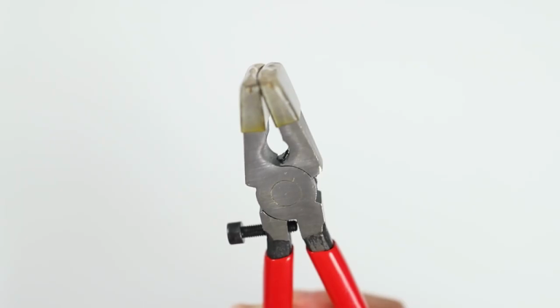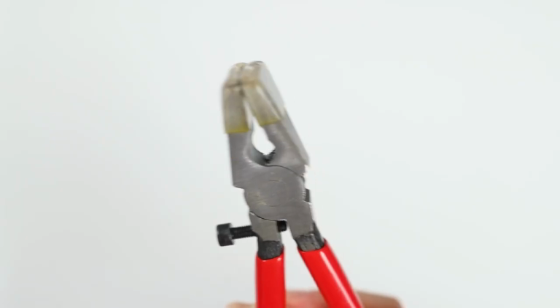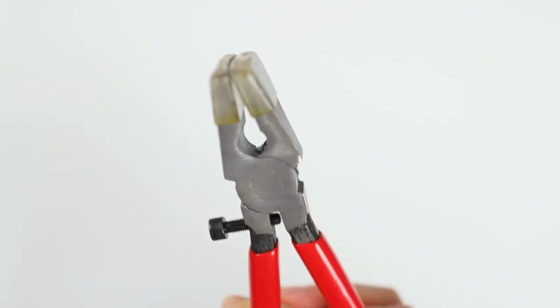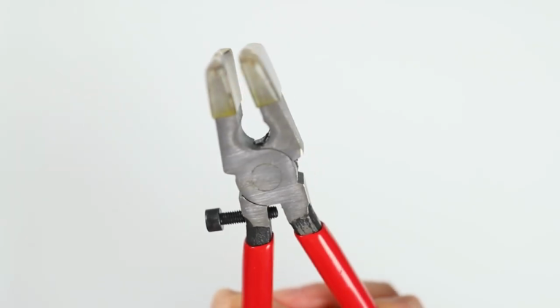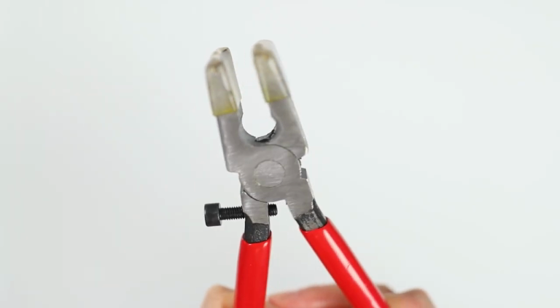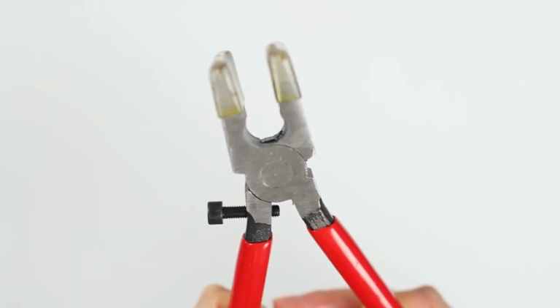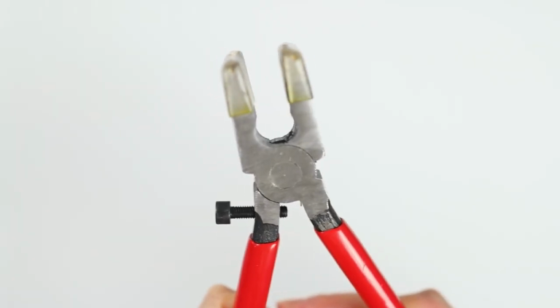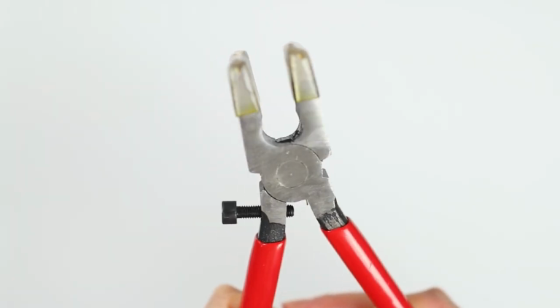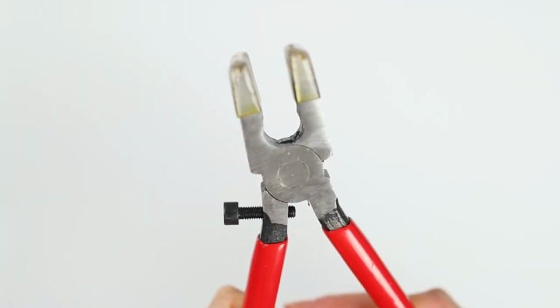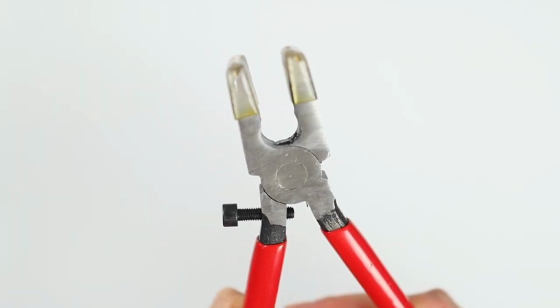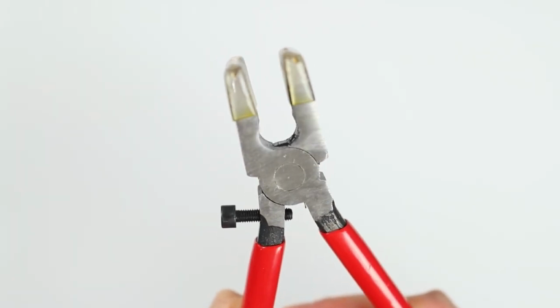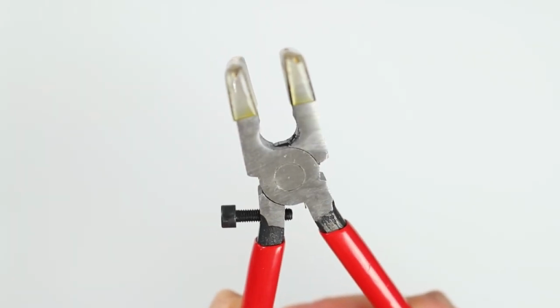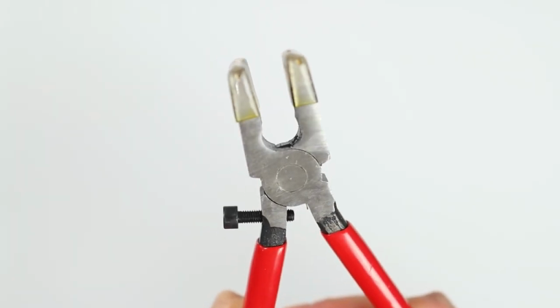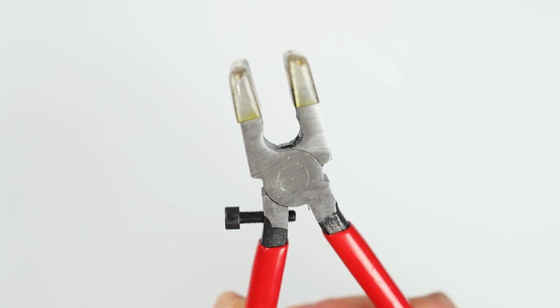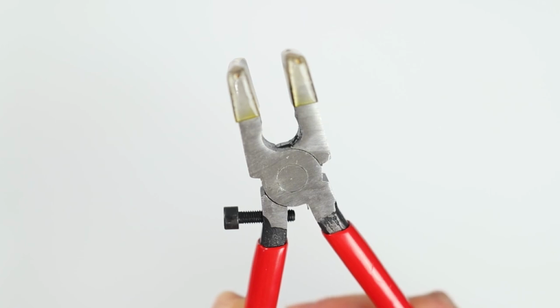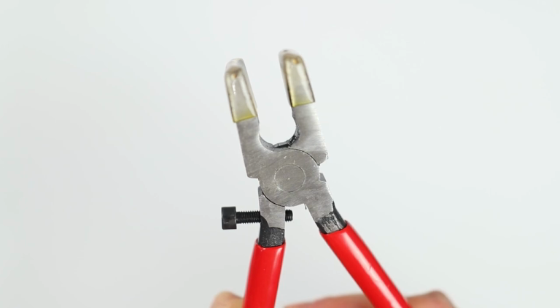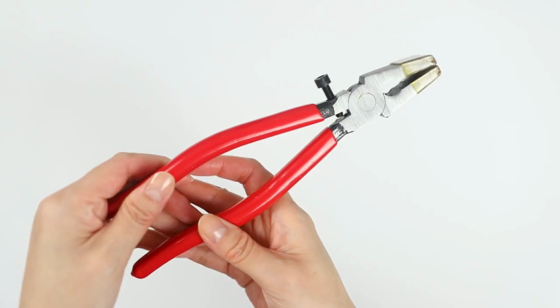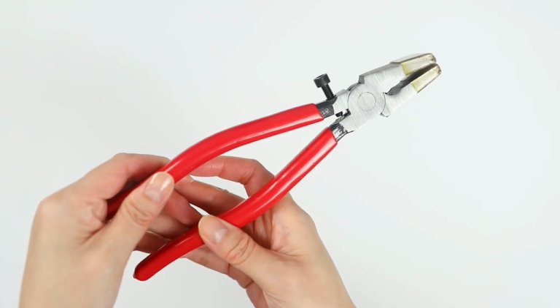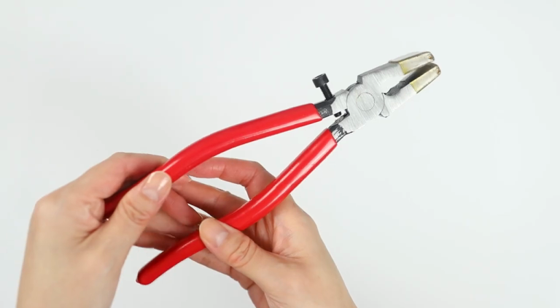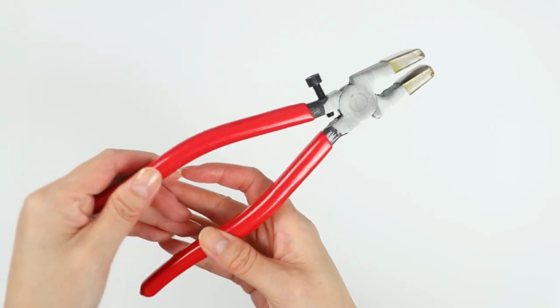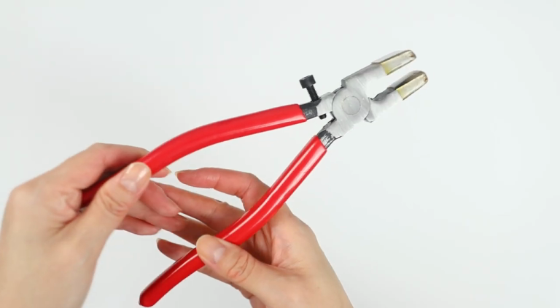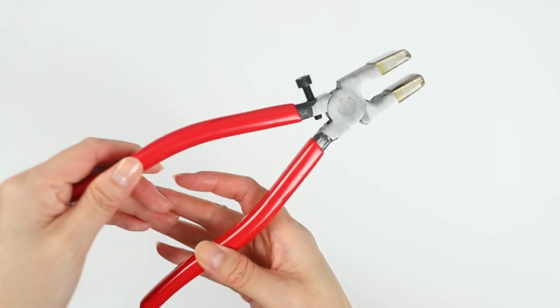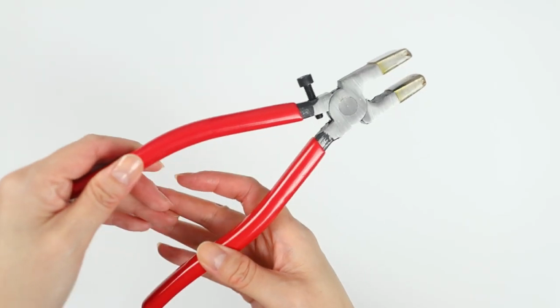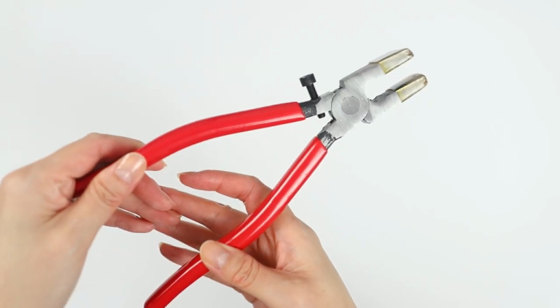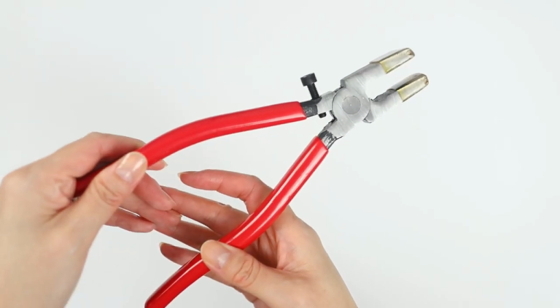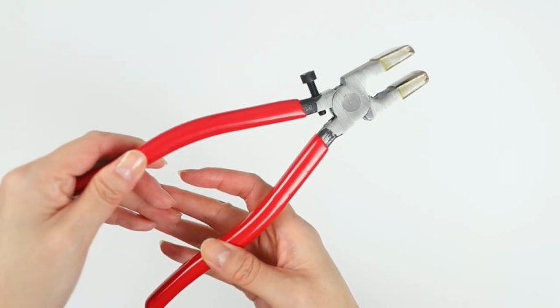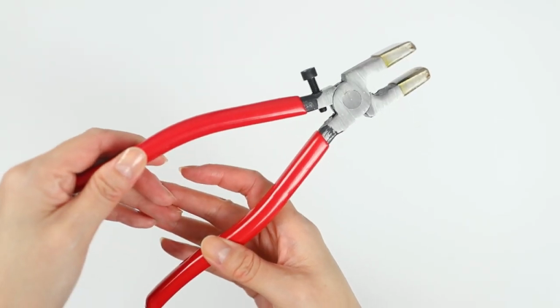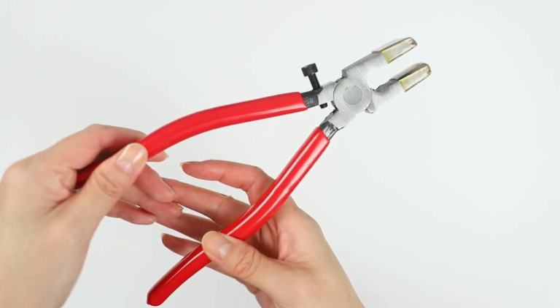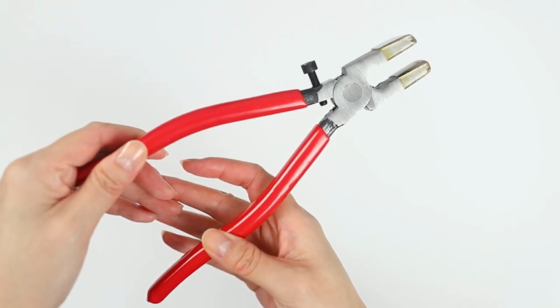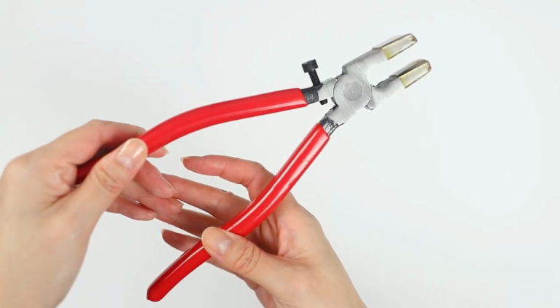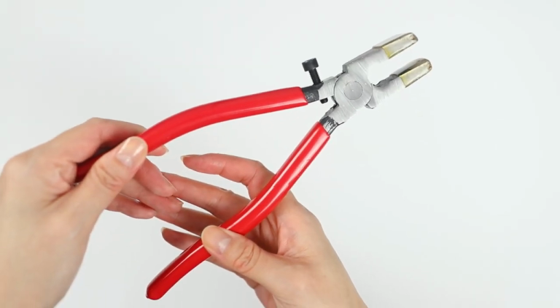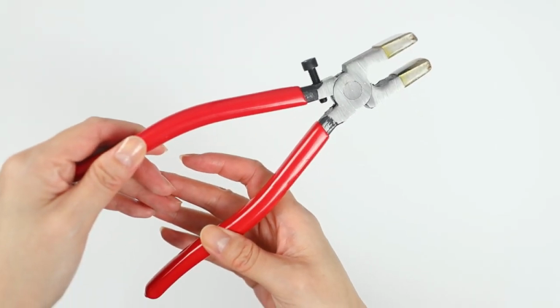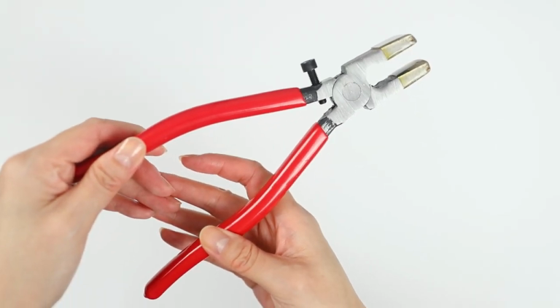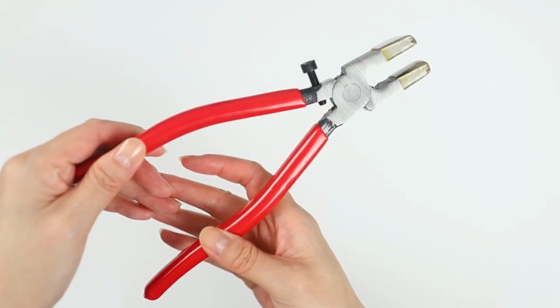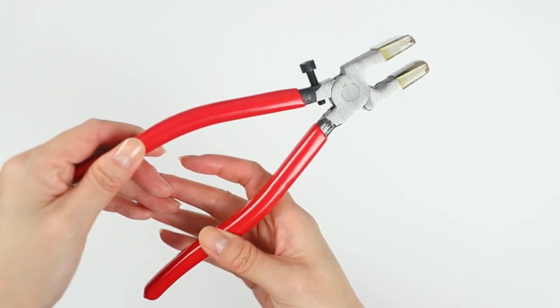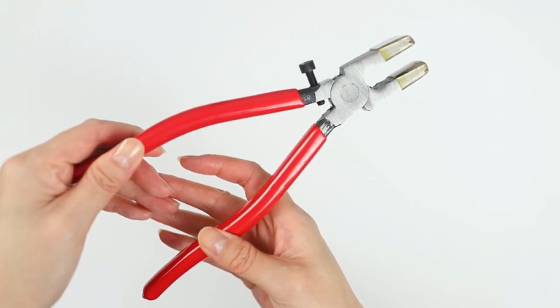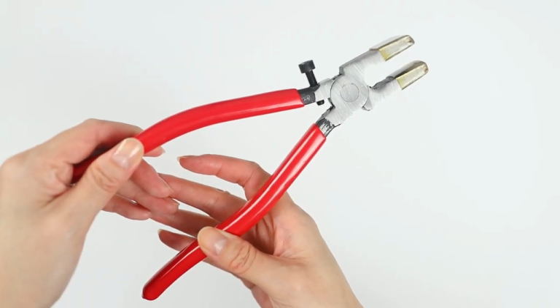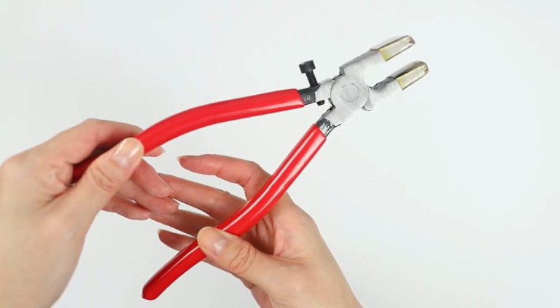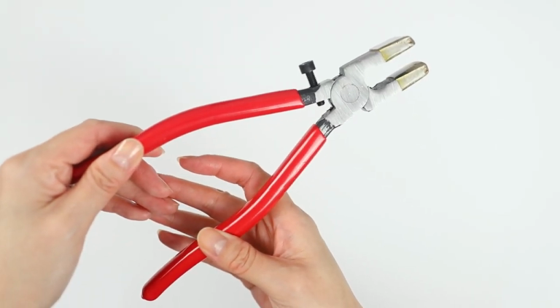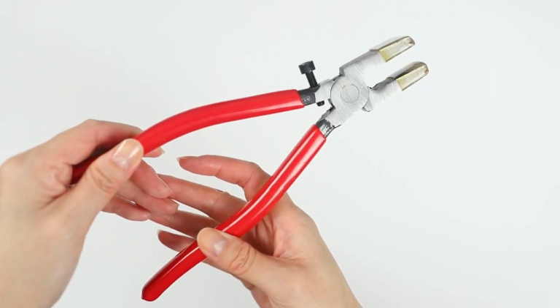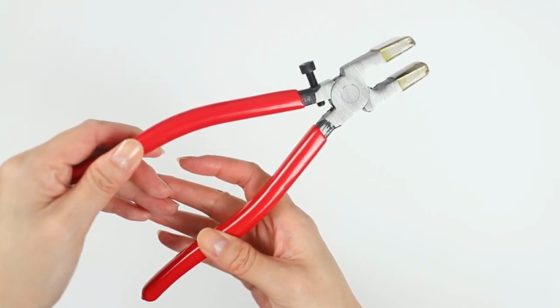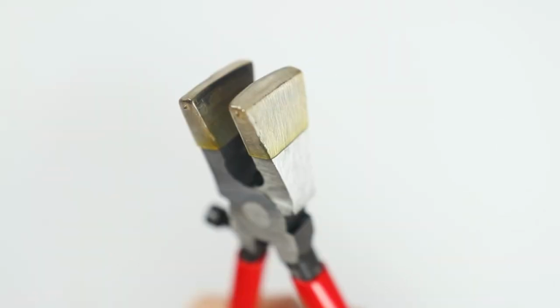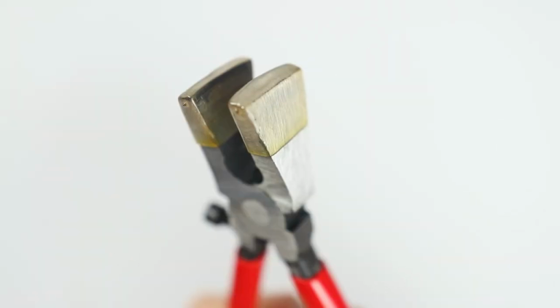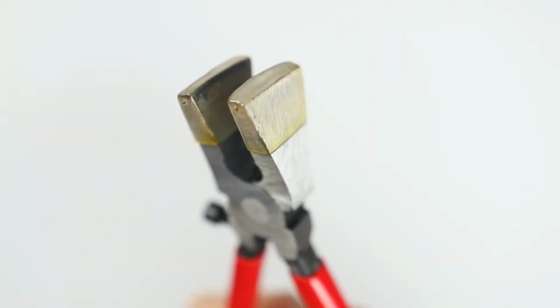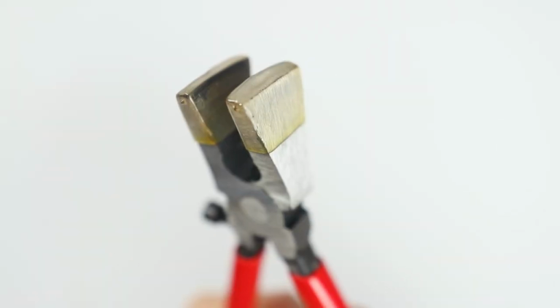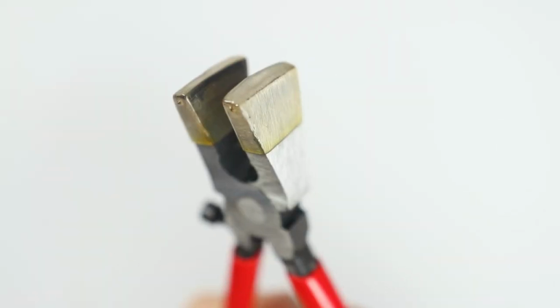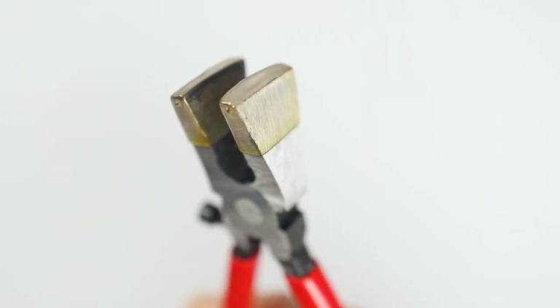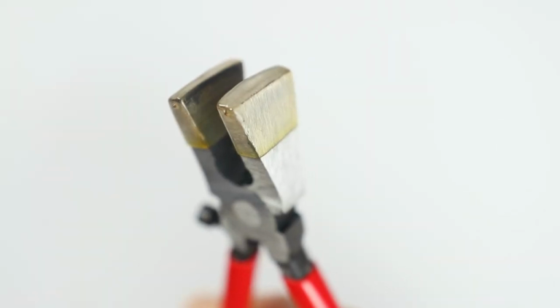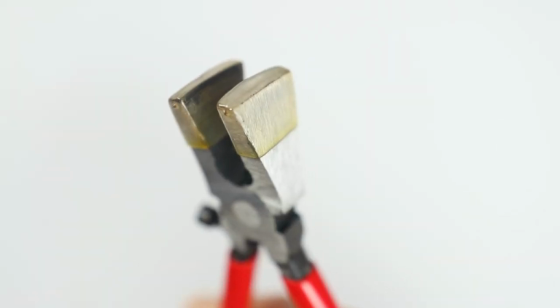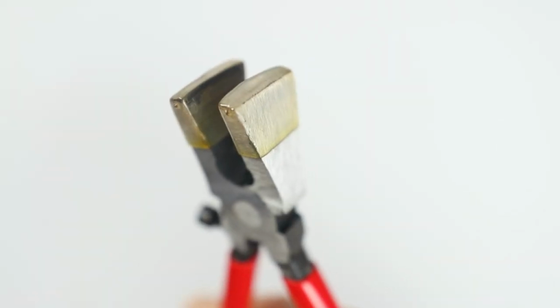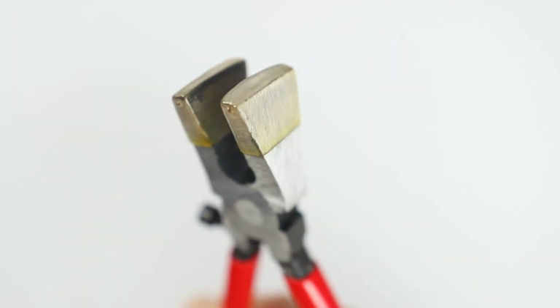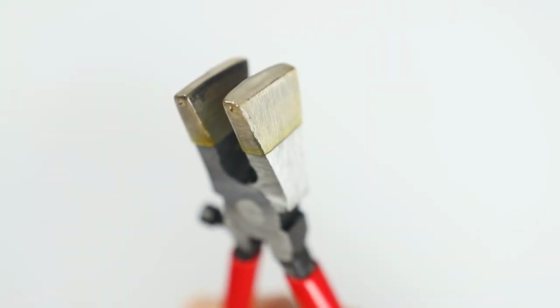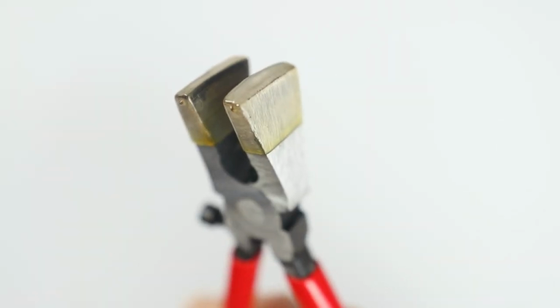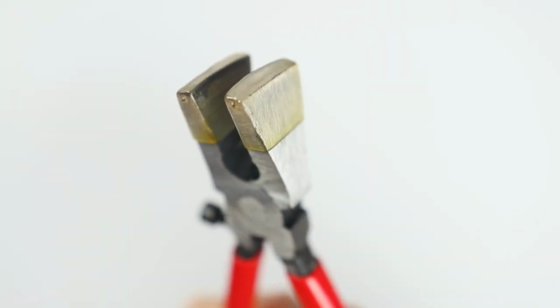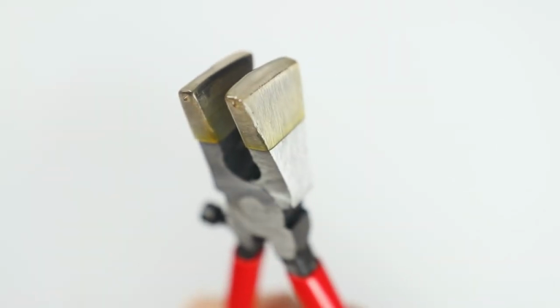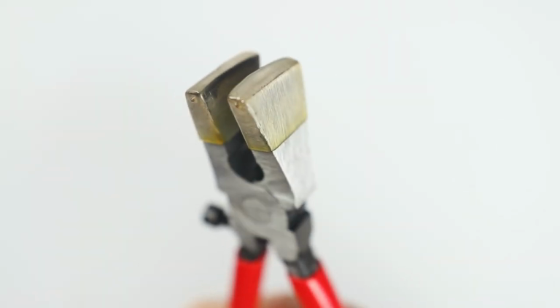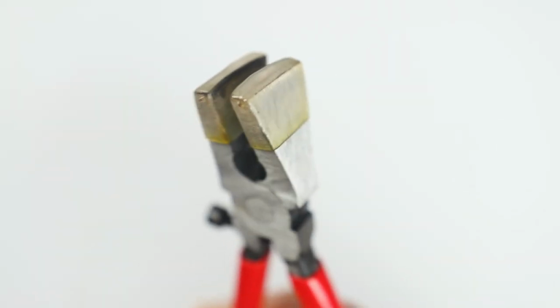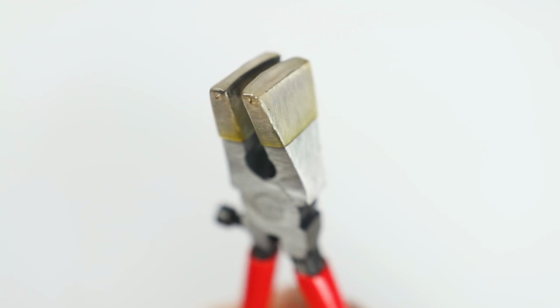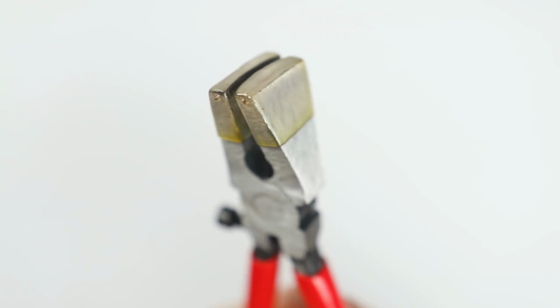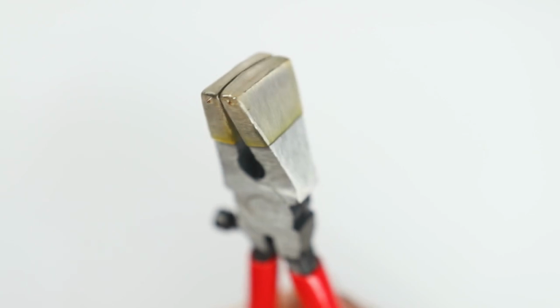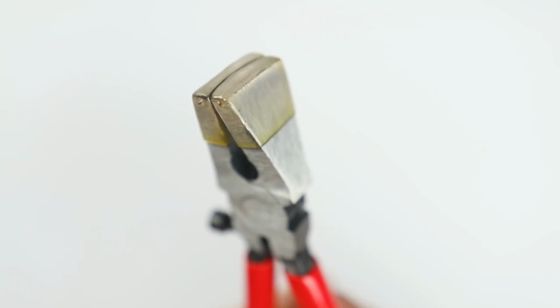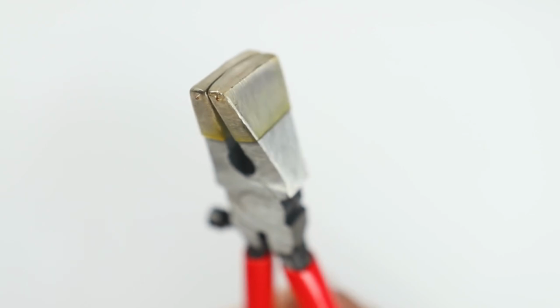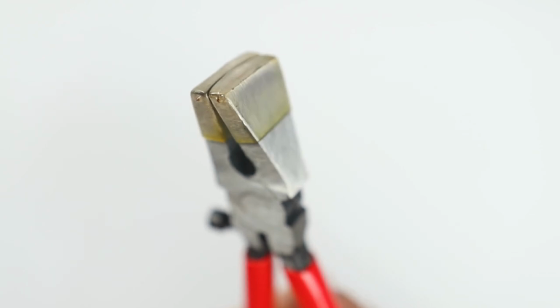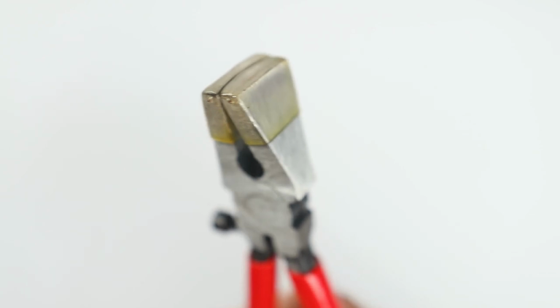This tool is optional but I did find it useful: heavy duty key fob pliers. It has rubber tips to protect the metal from getting scratched up.